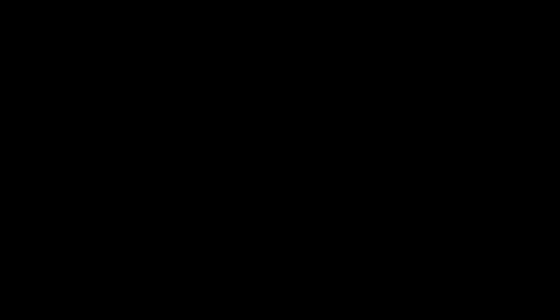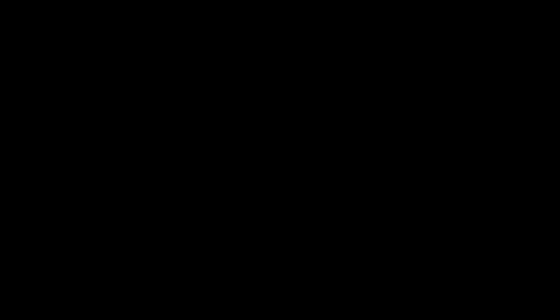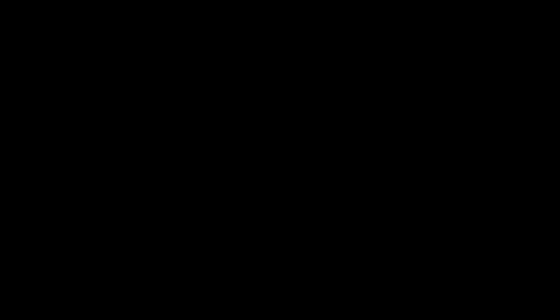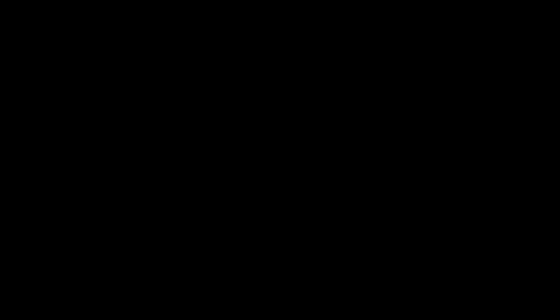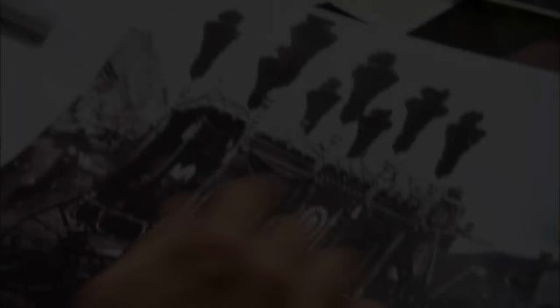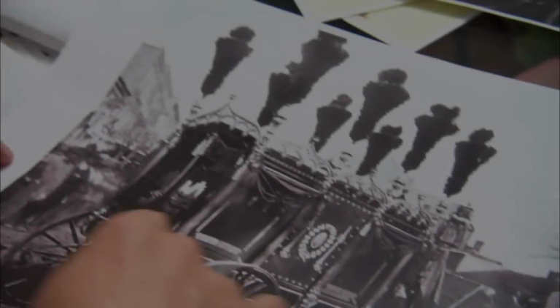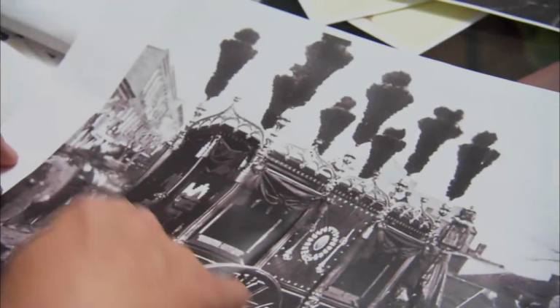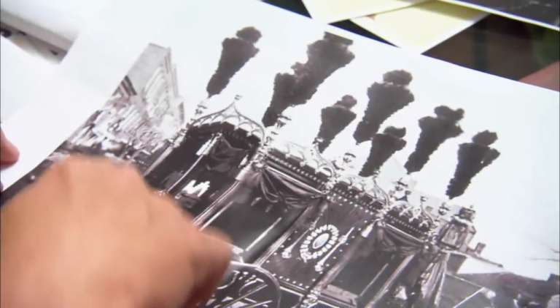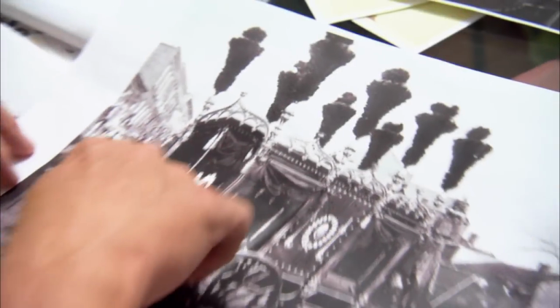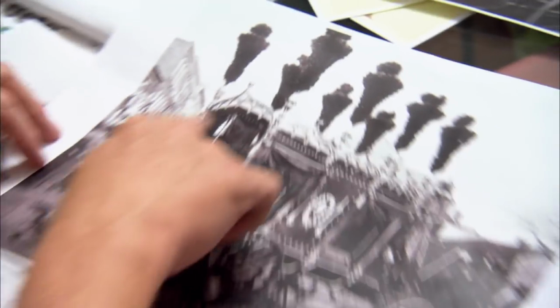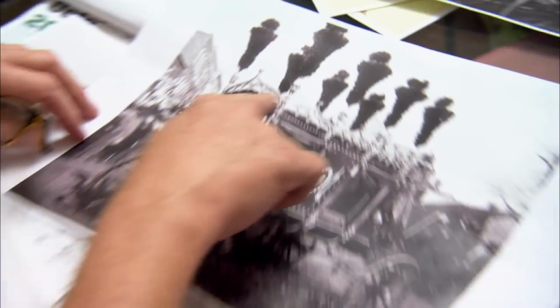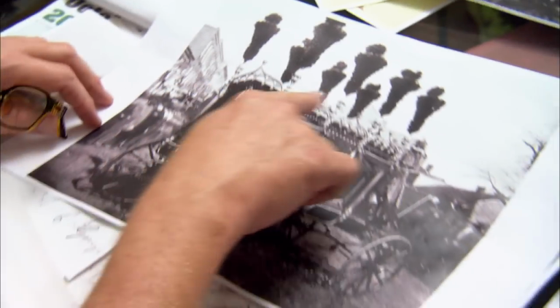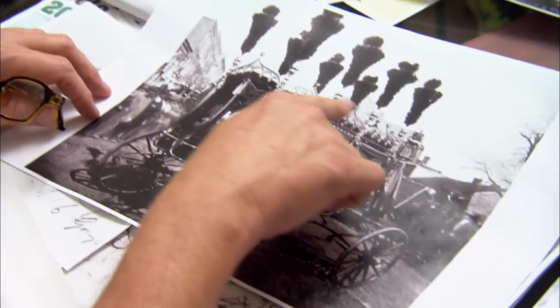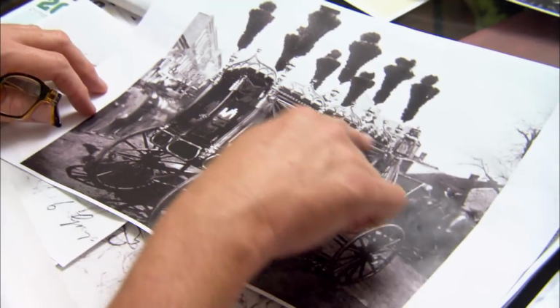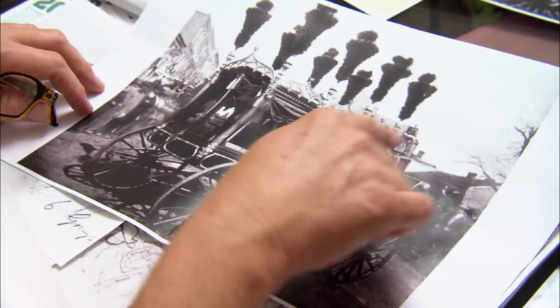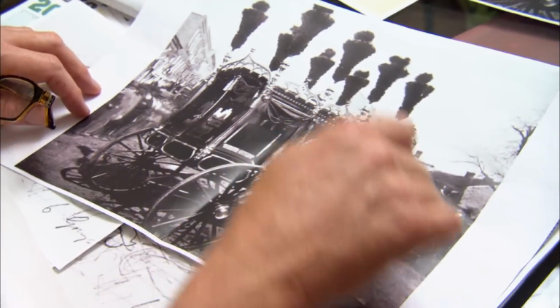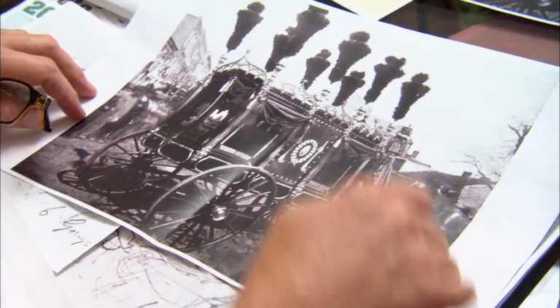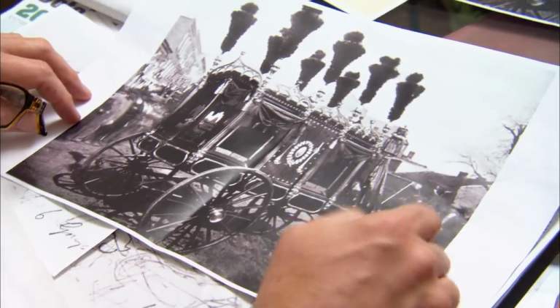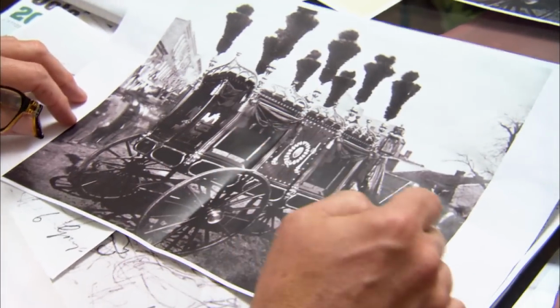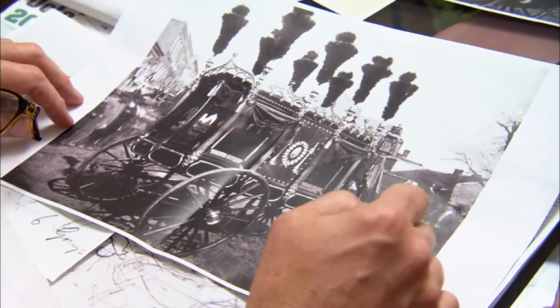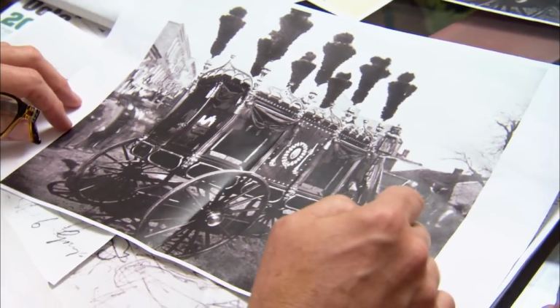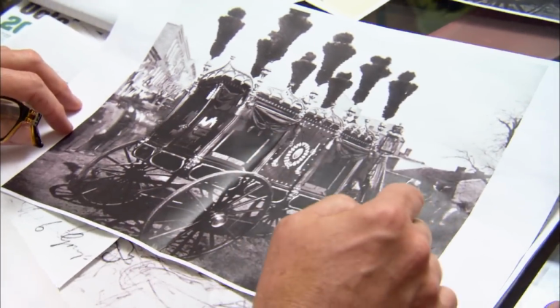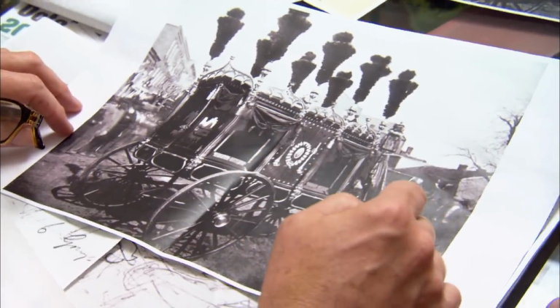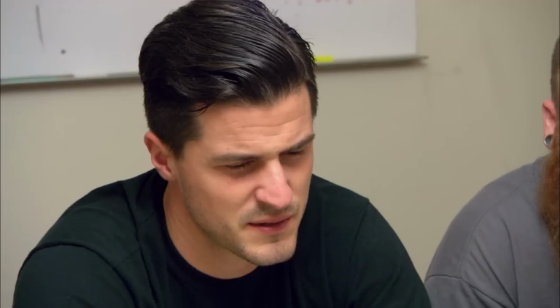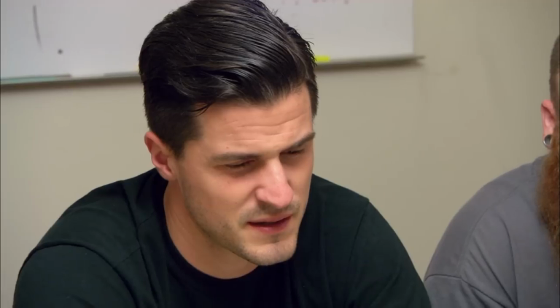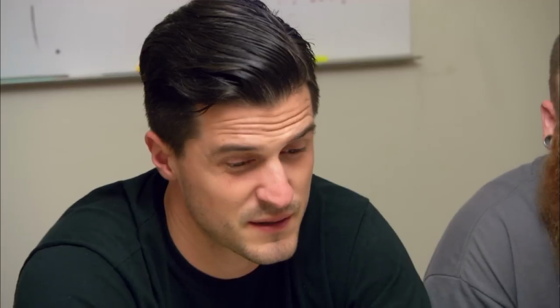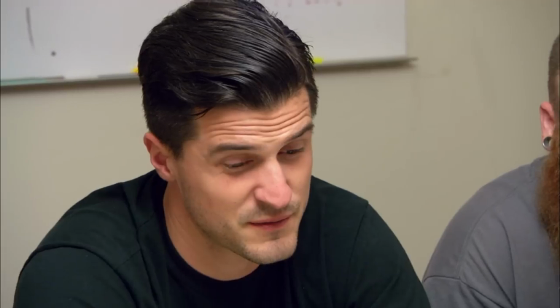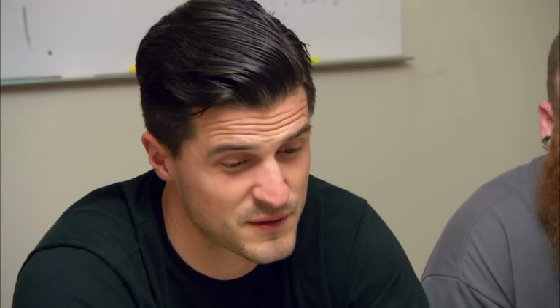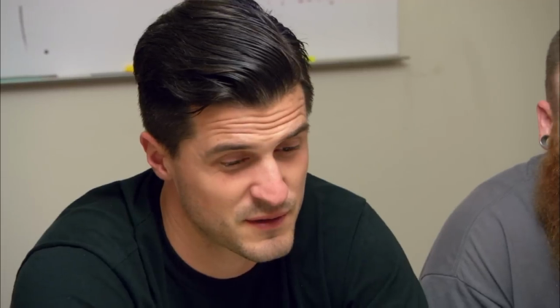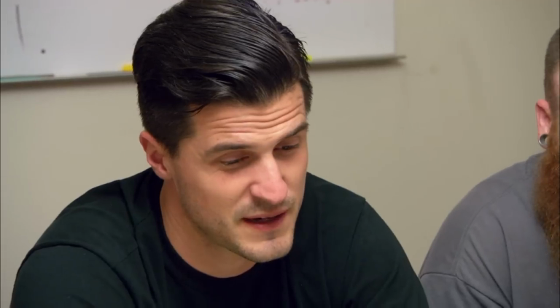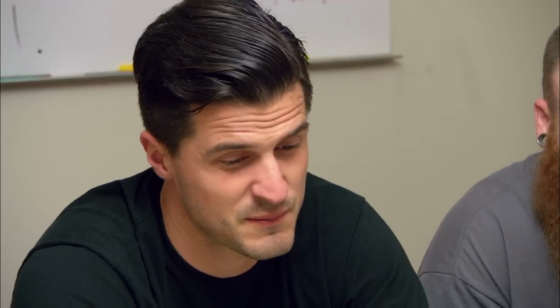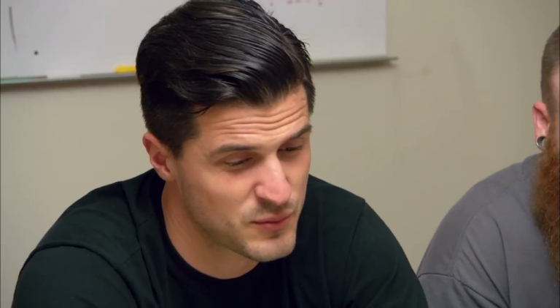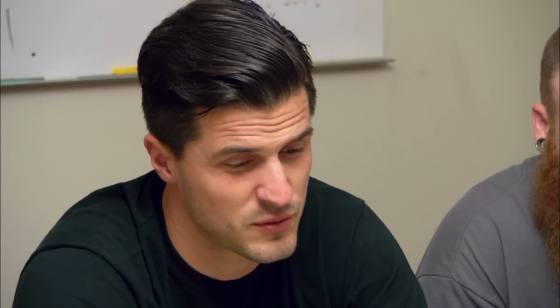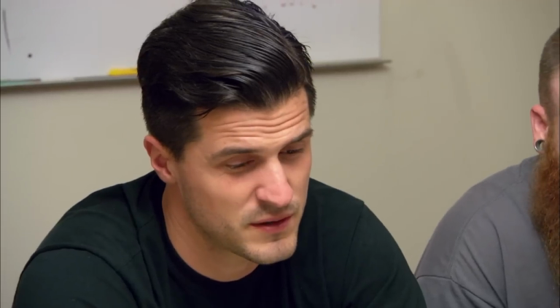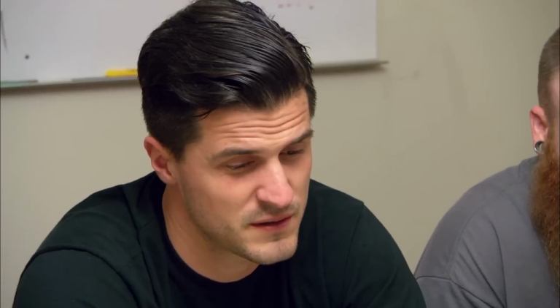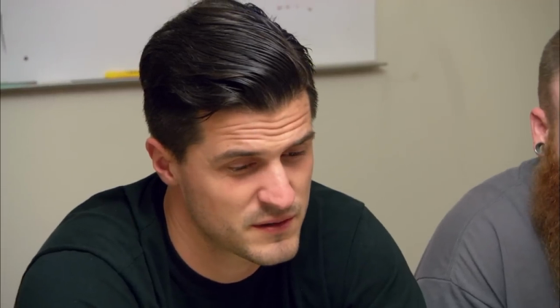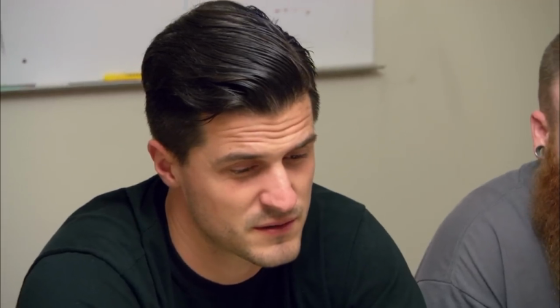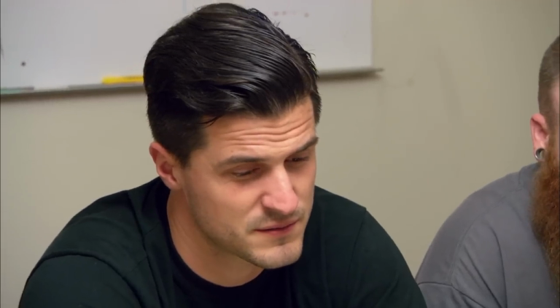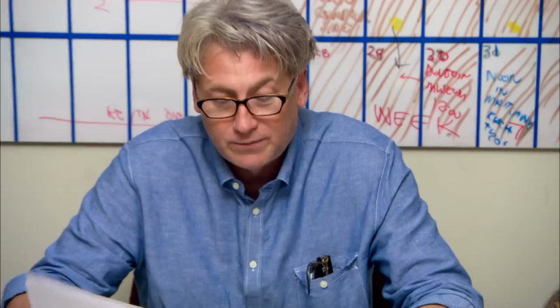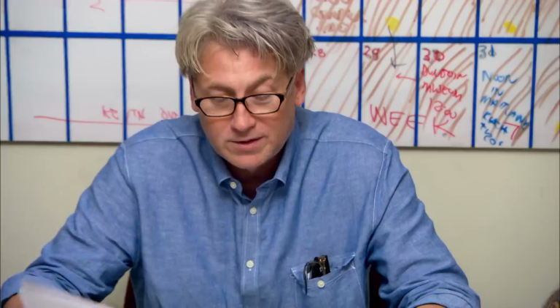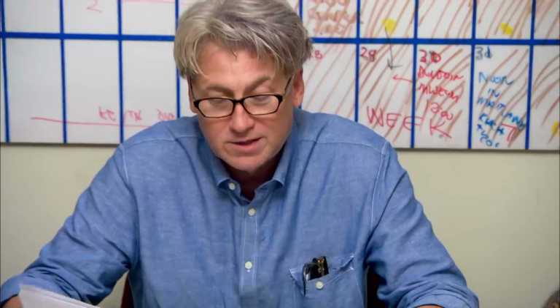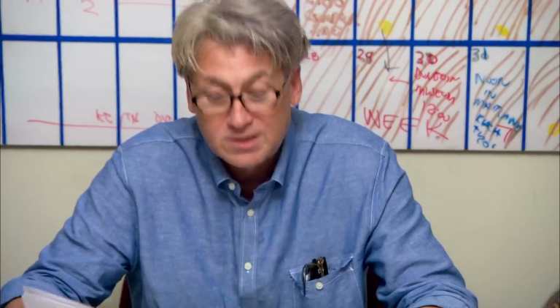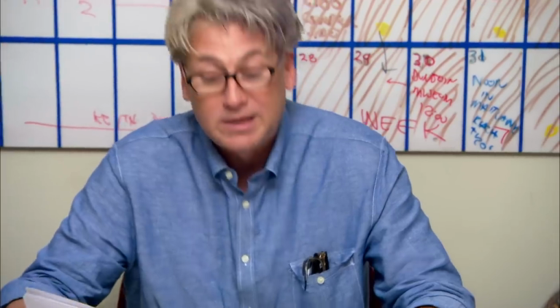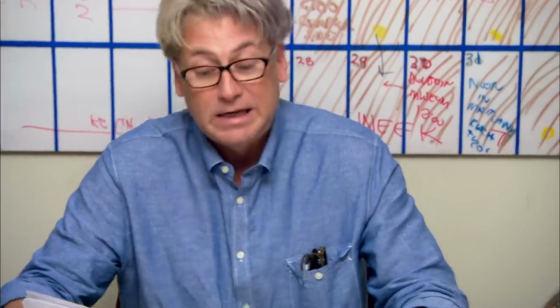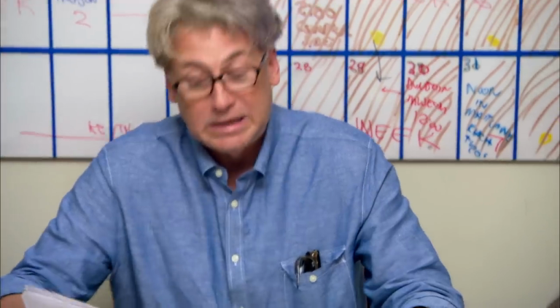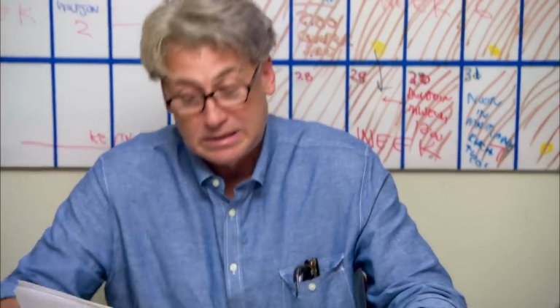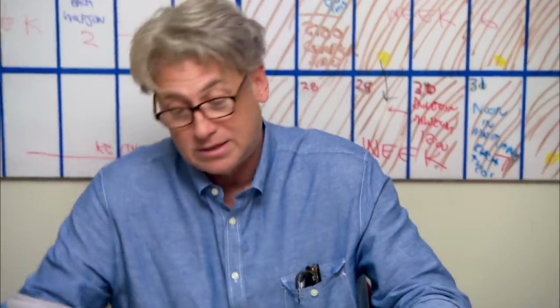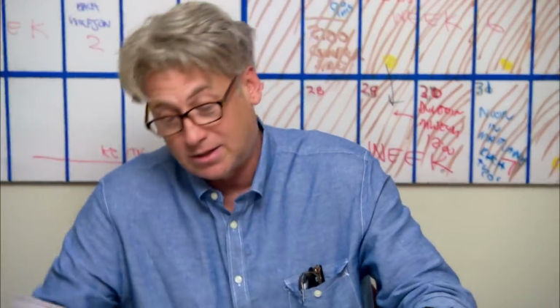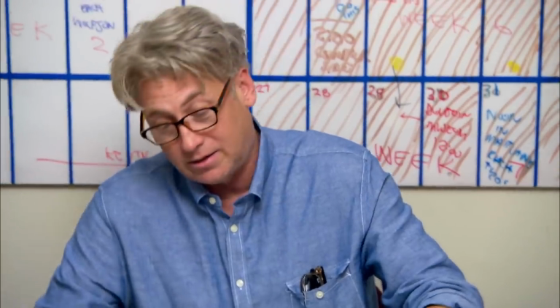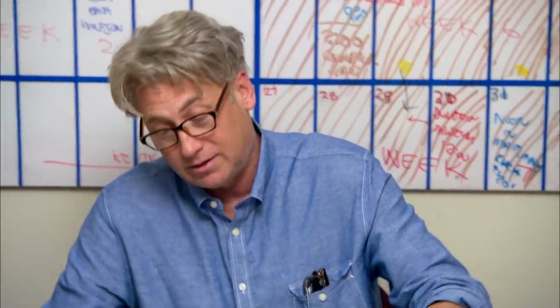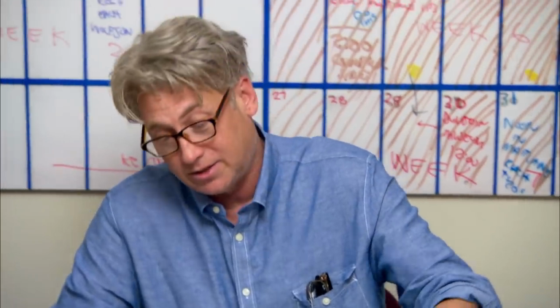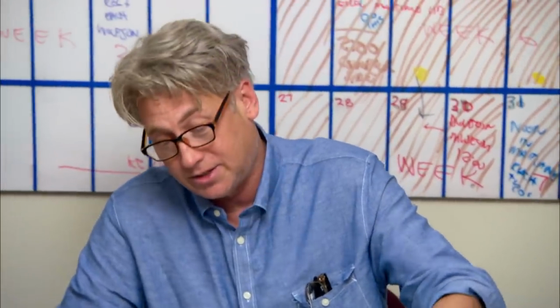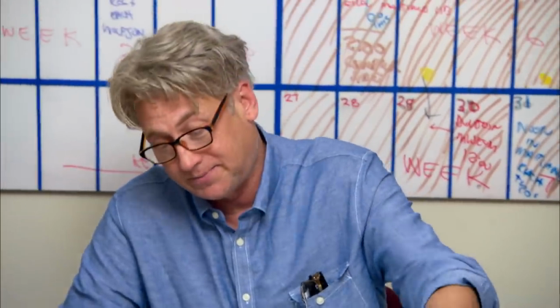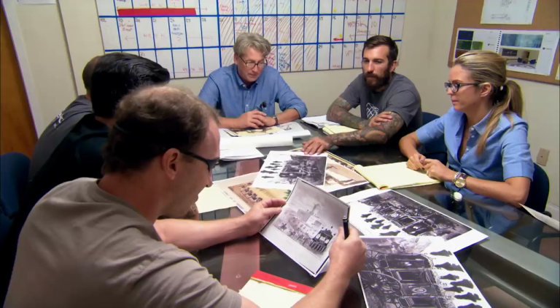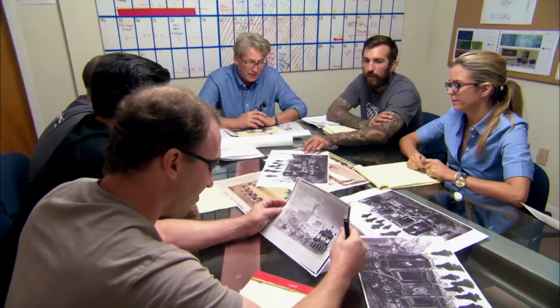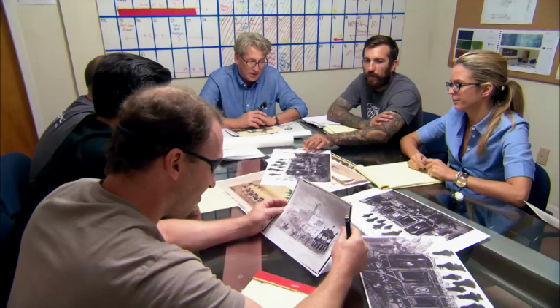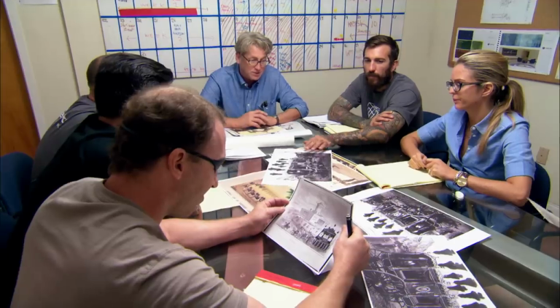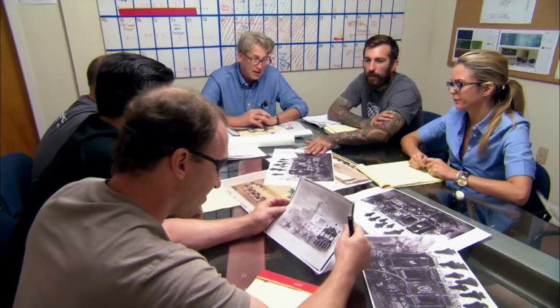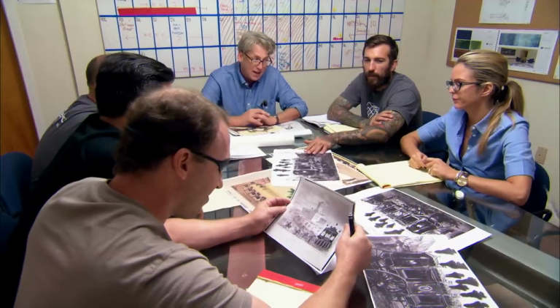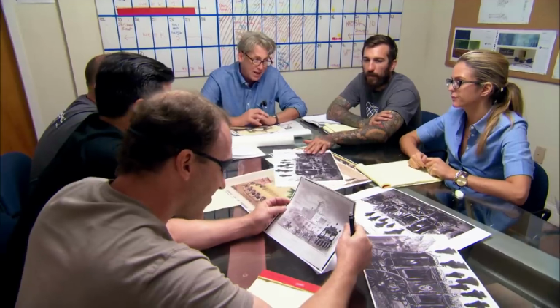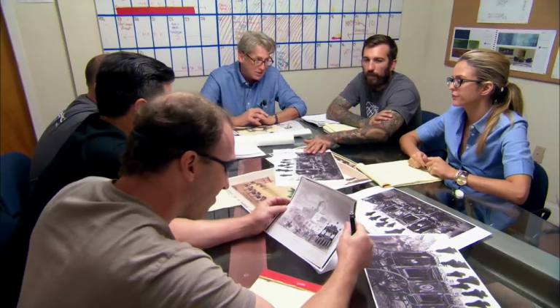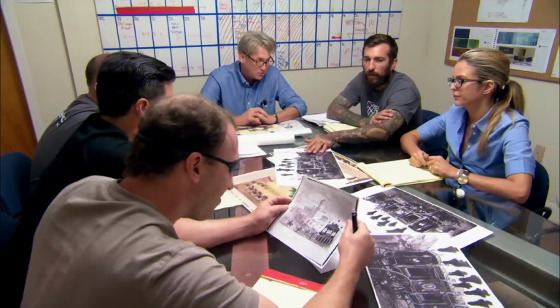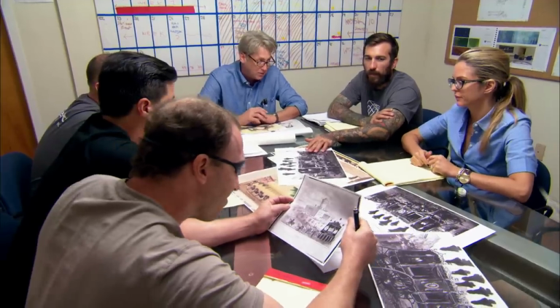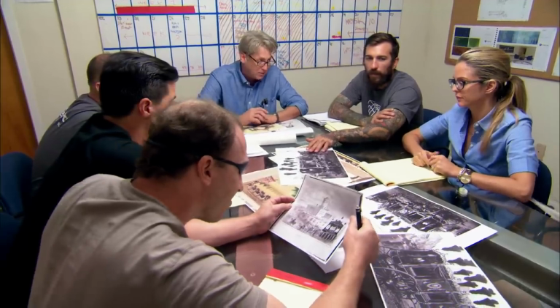Does anybody know what that is? Does this belong to somebody of great importance? This is Lincoln's hearse, and that's the last one.